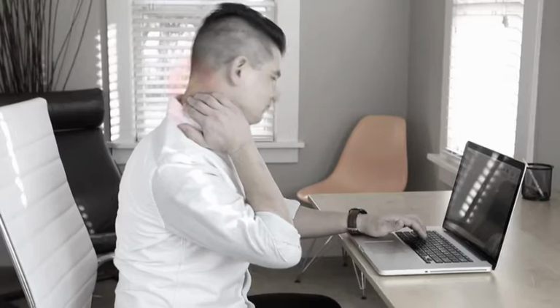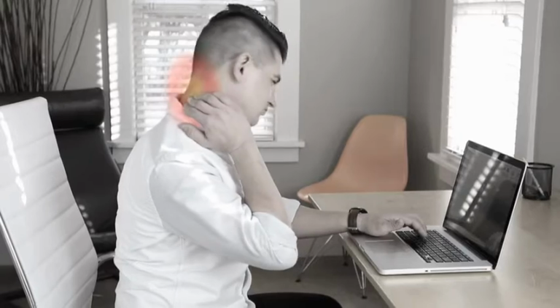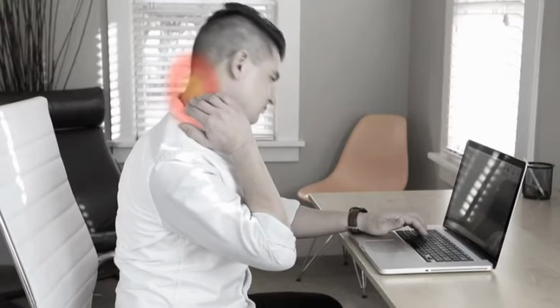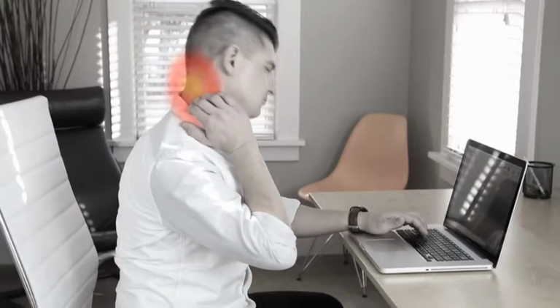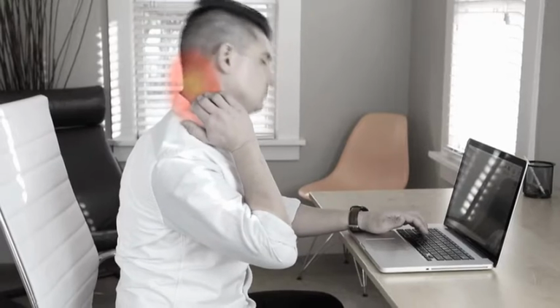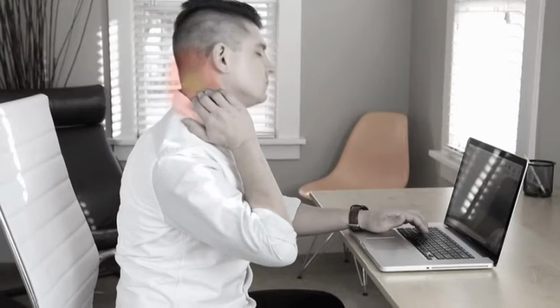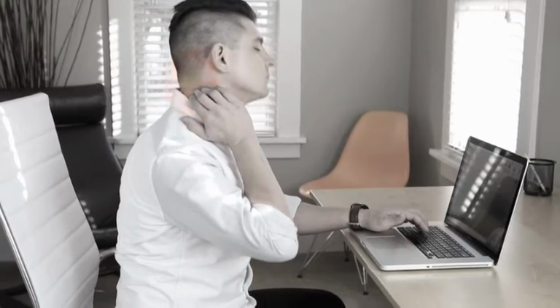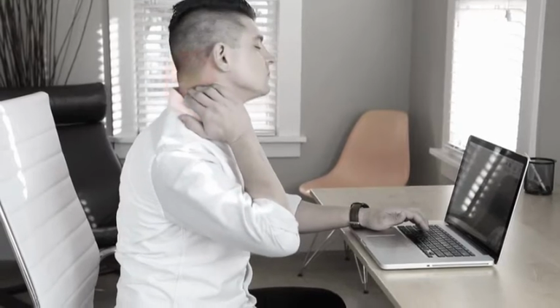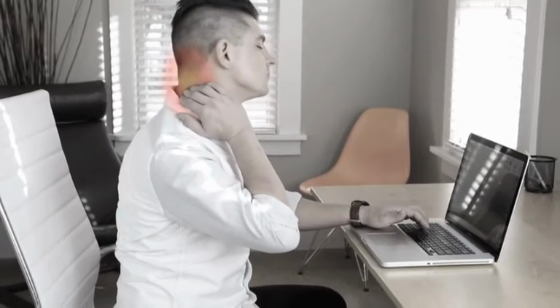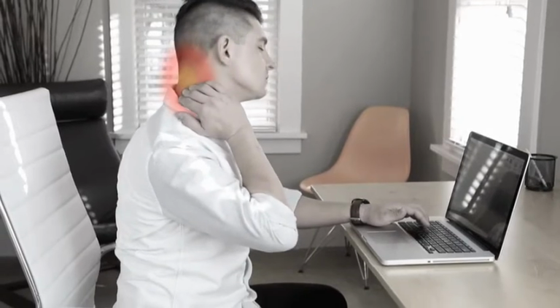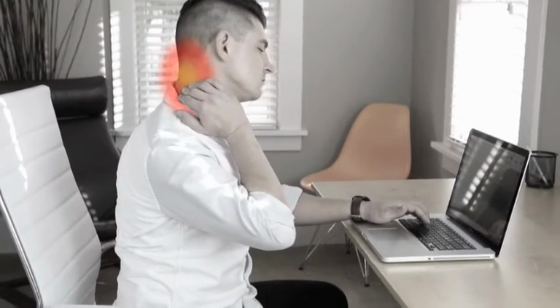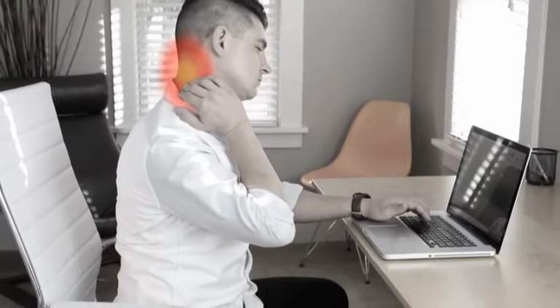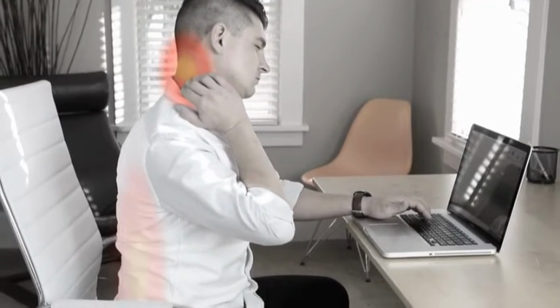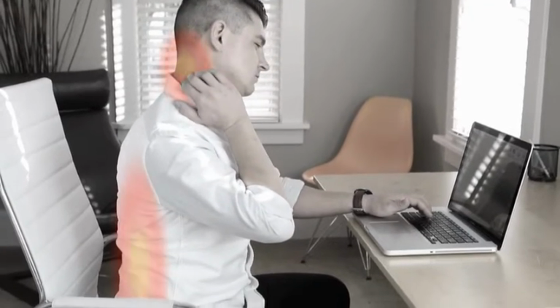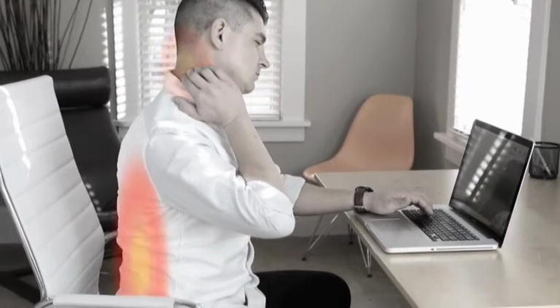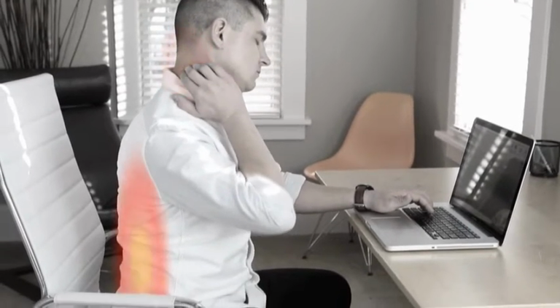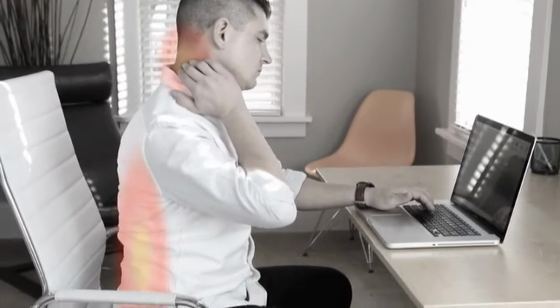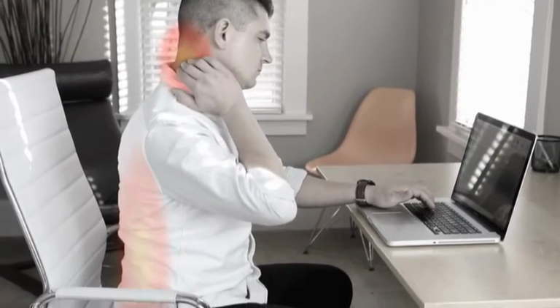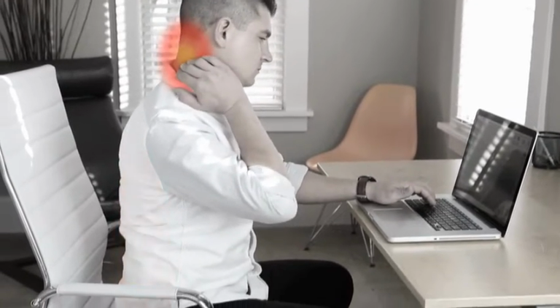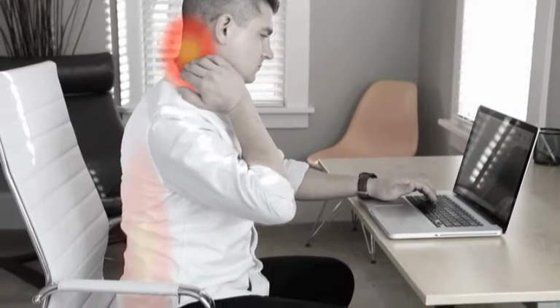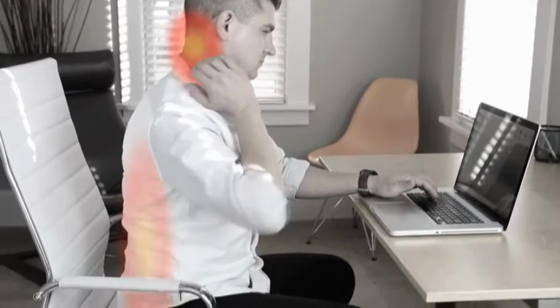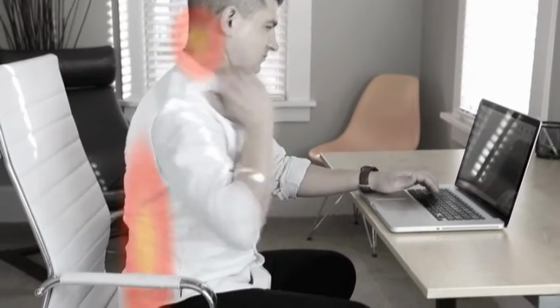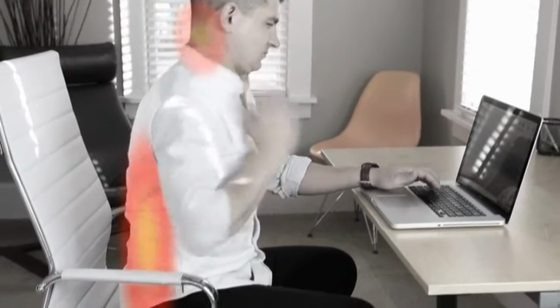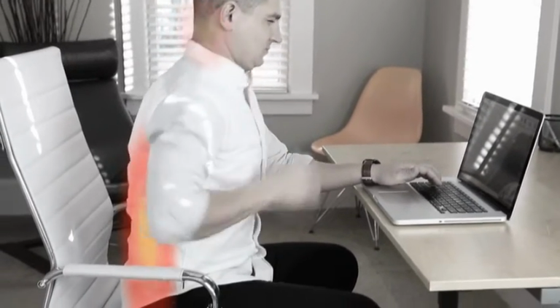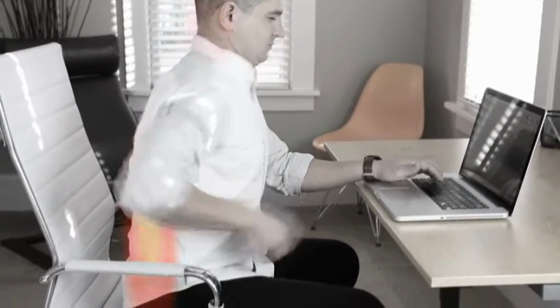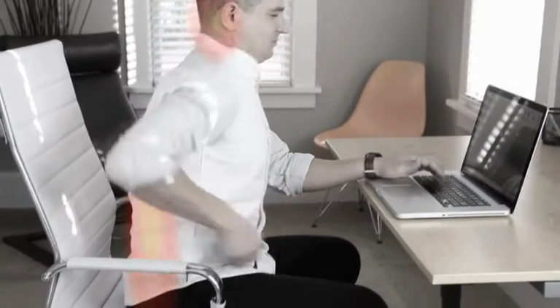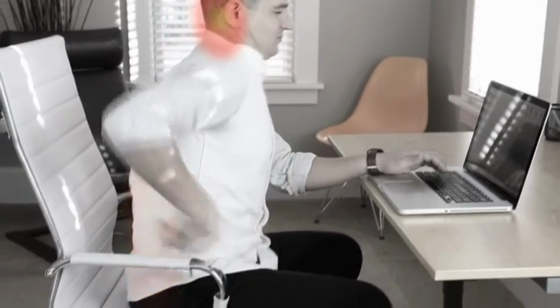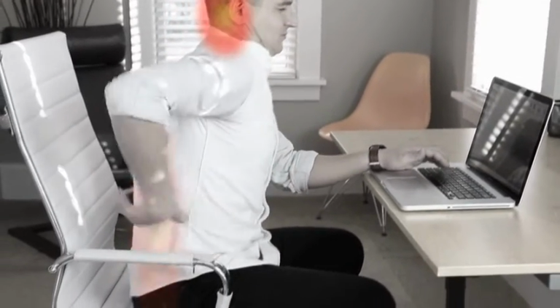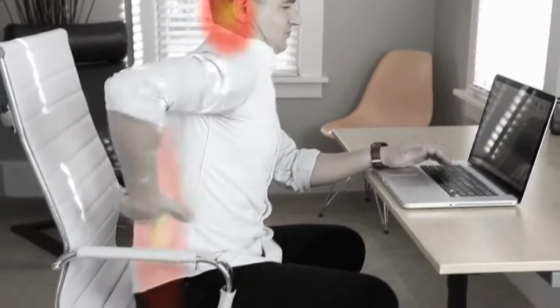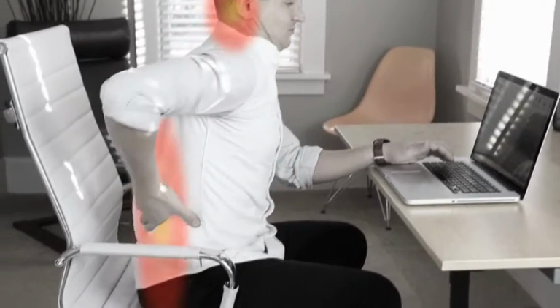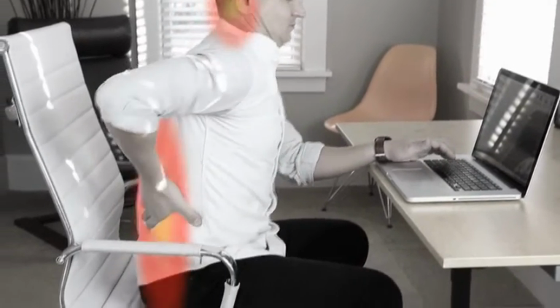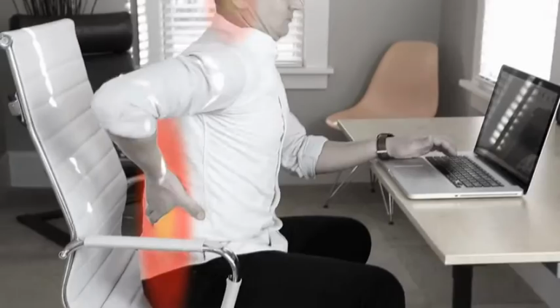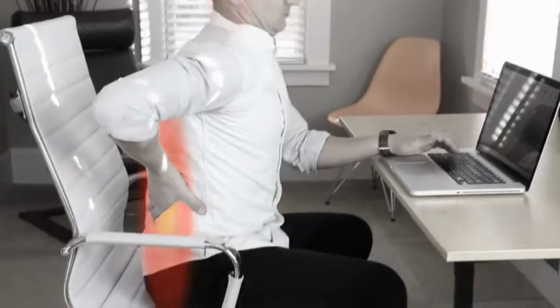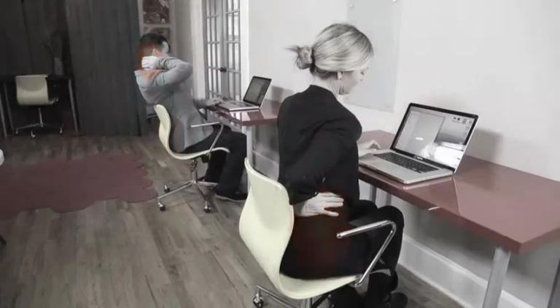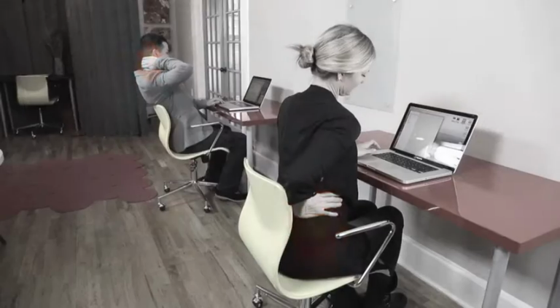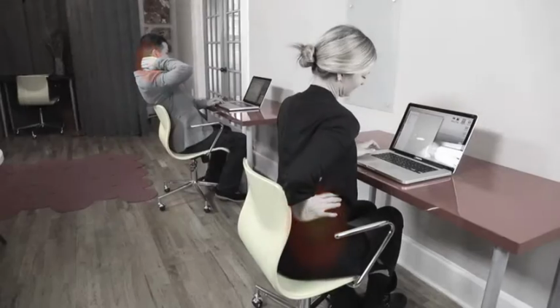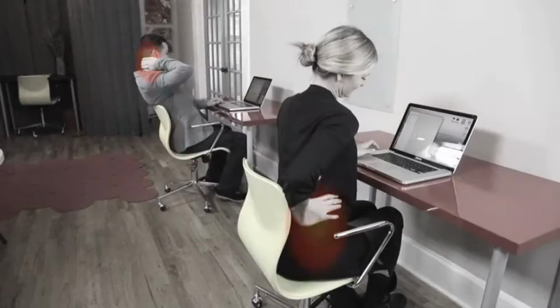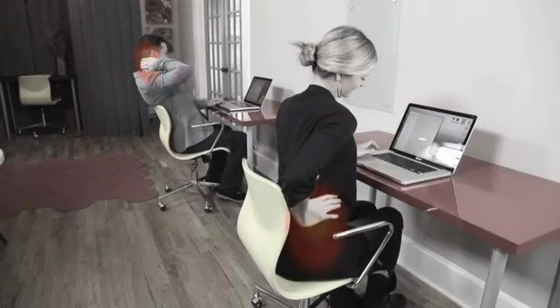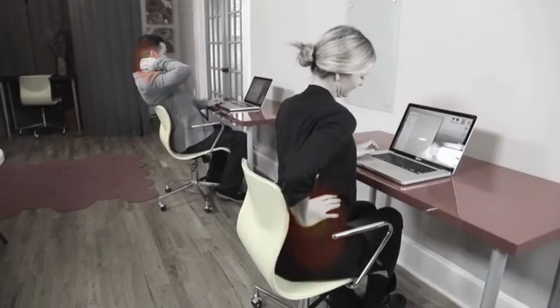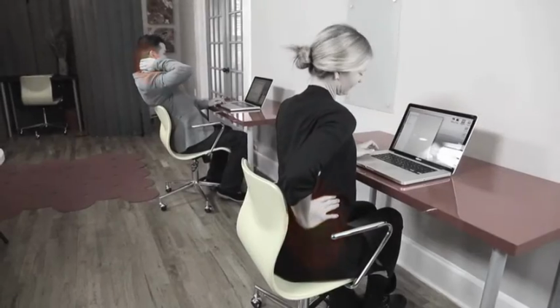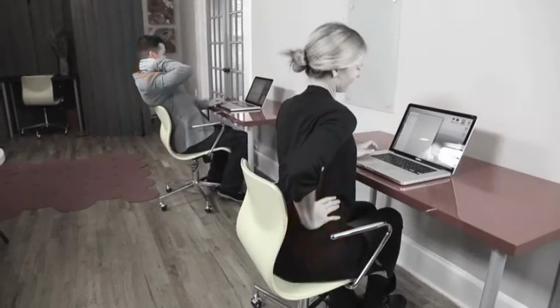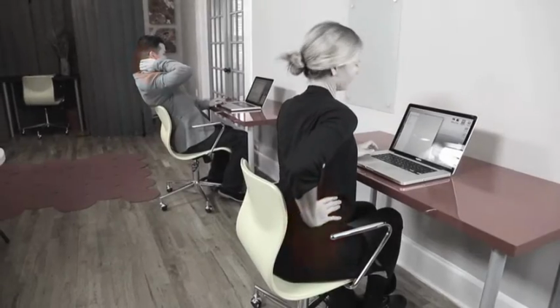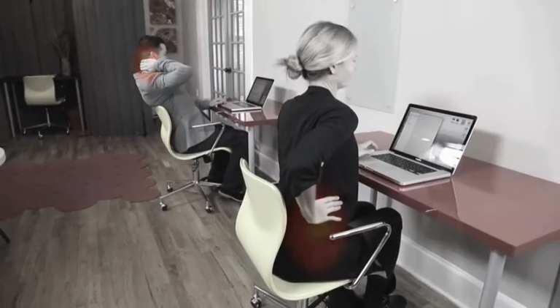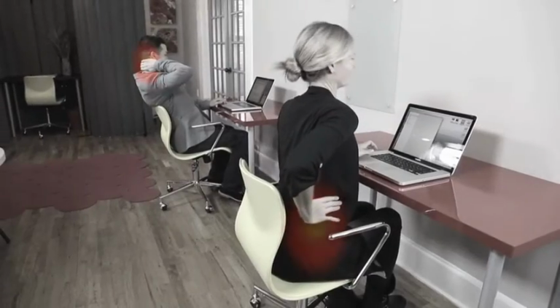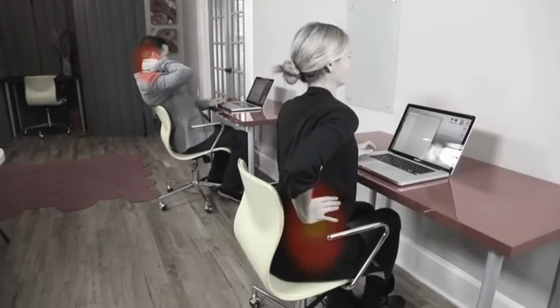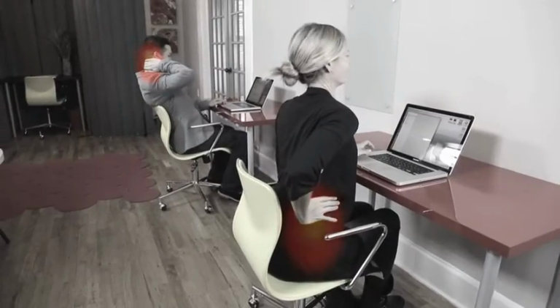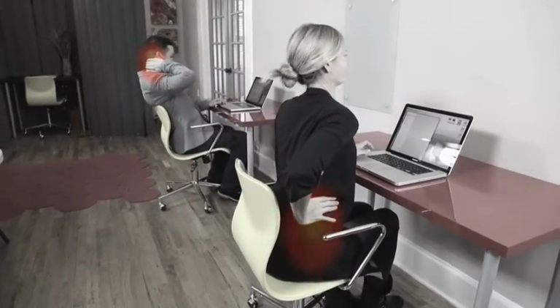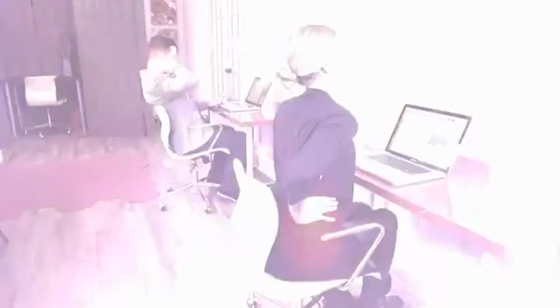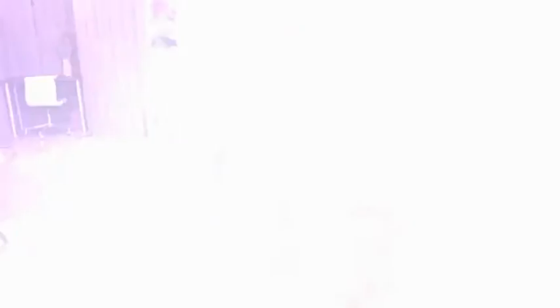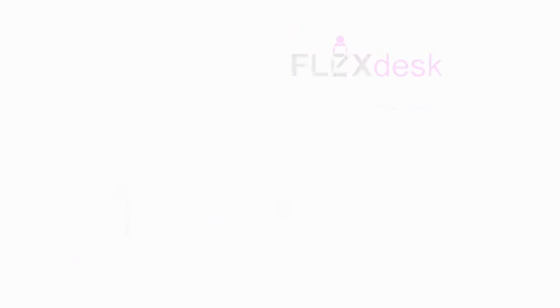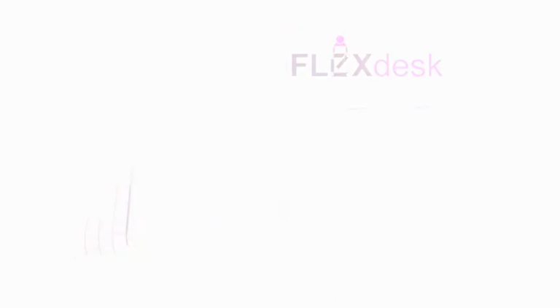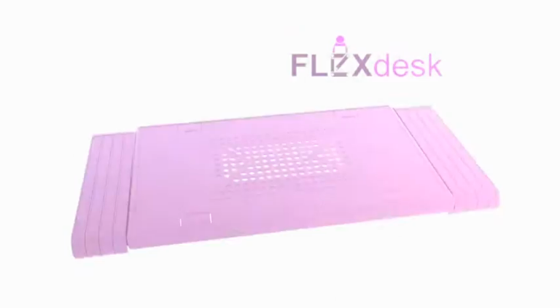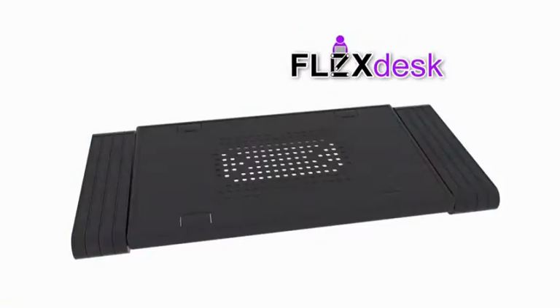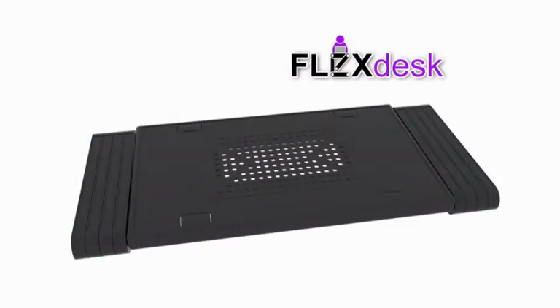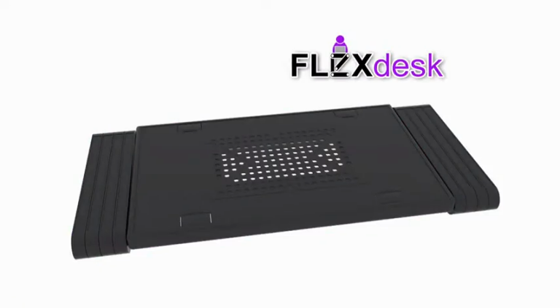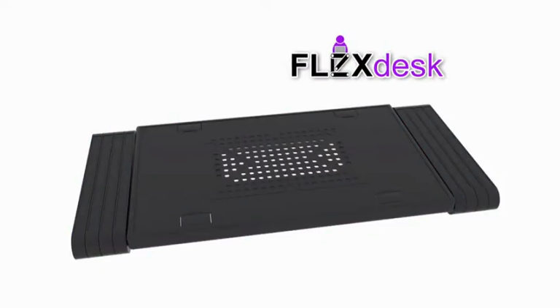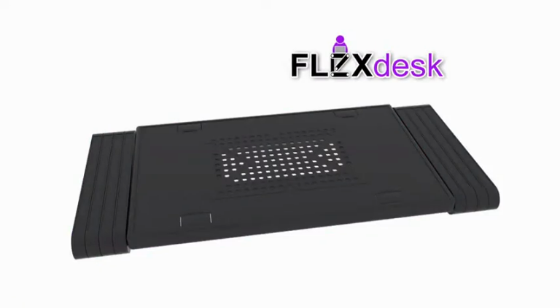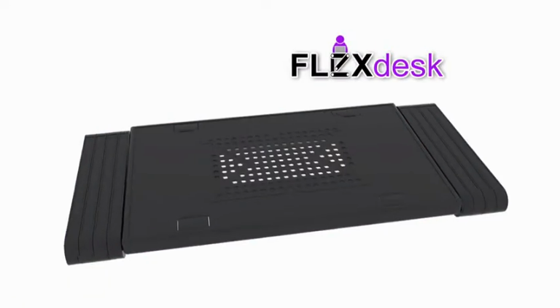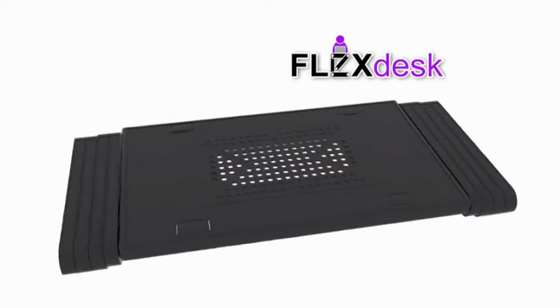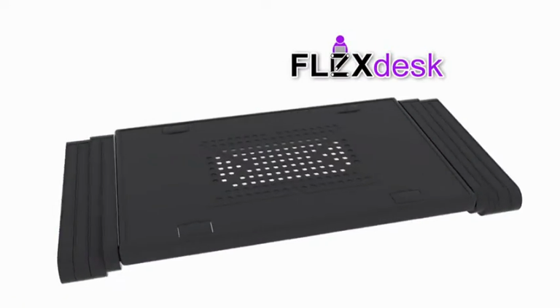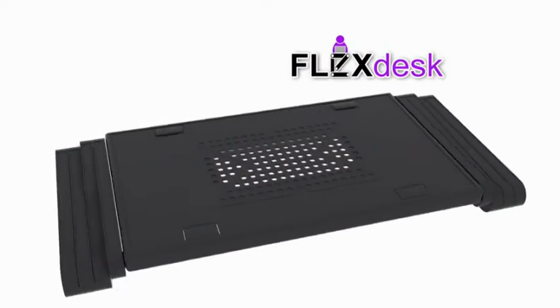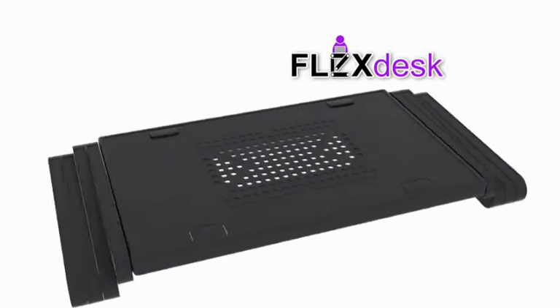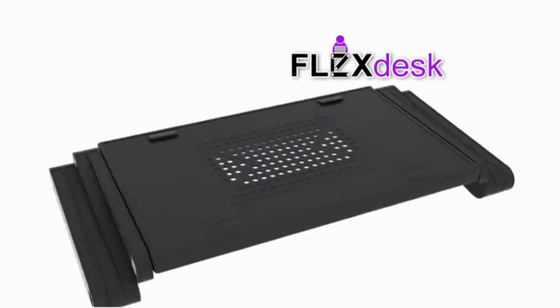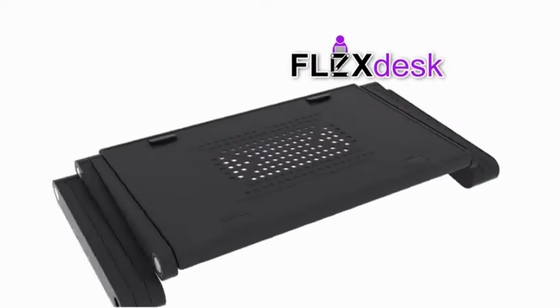Many of us sit at work for hours with neck pain, back pain, and sitting all day isn't healthy. Introducing FlexDesk.